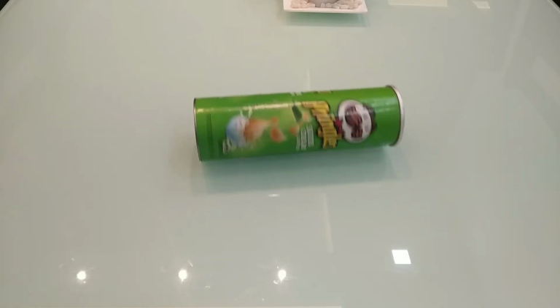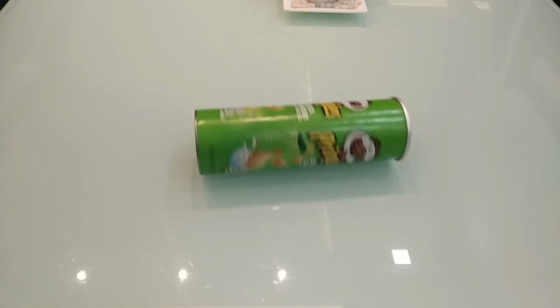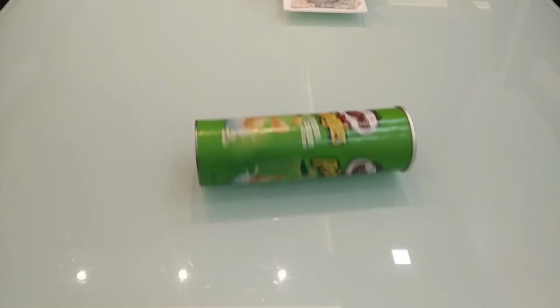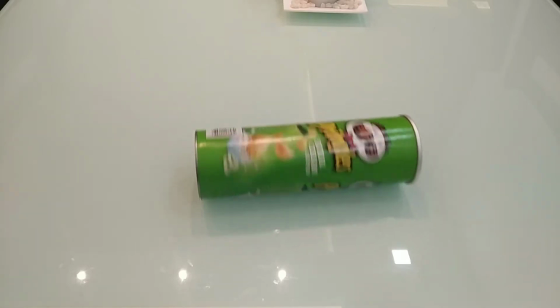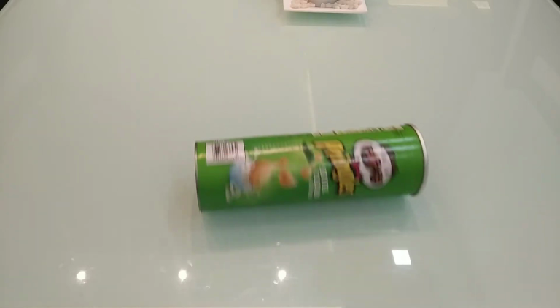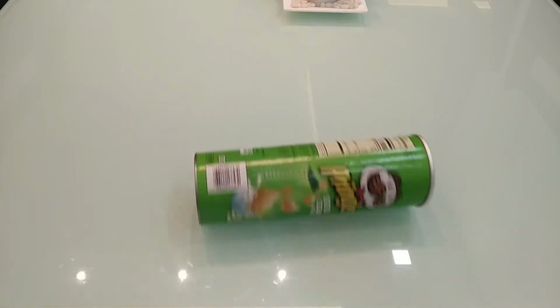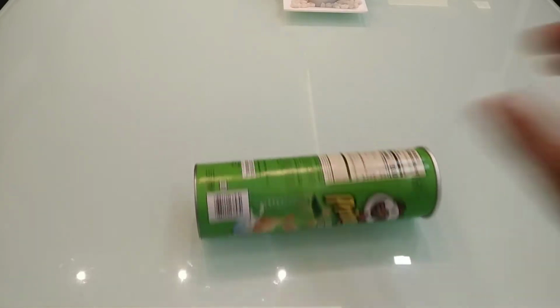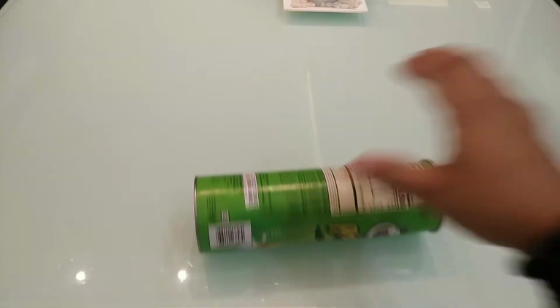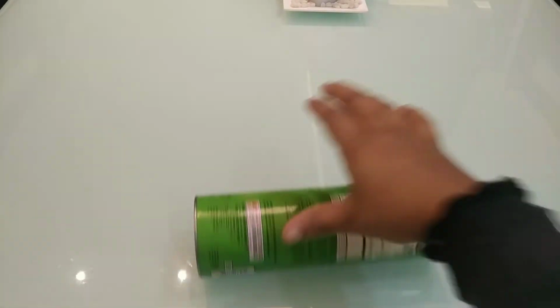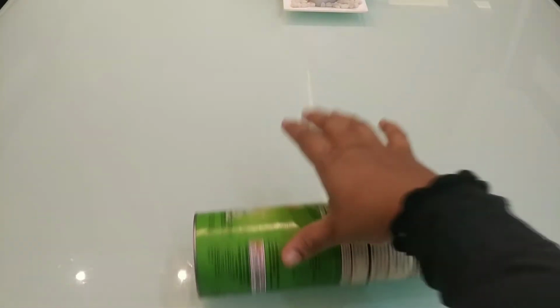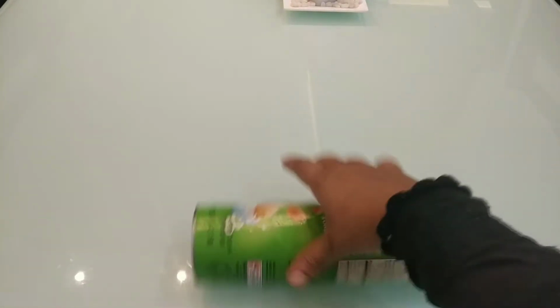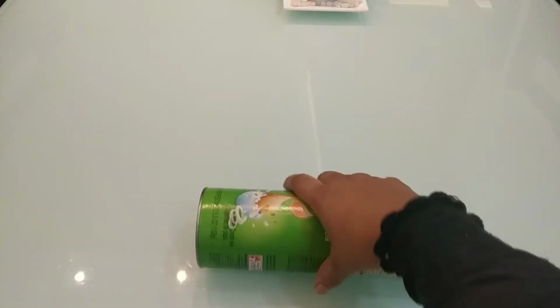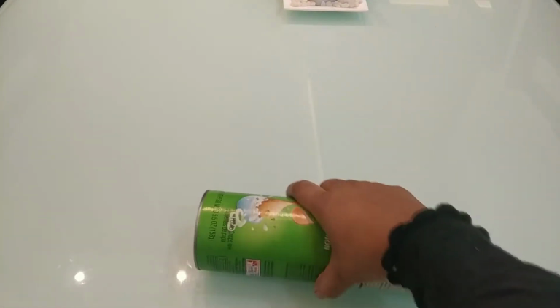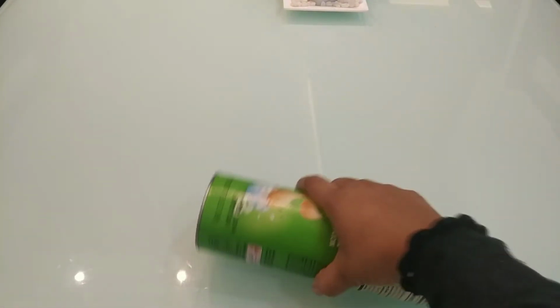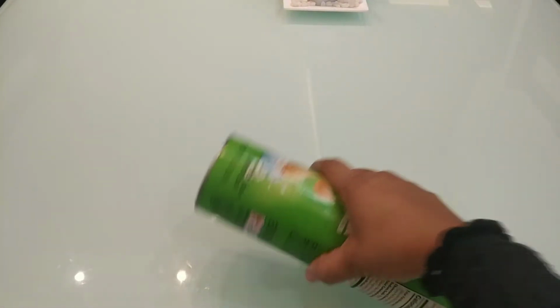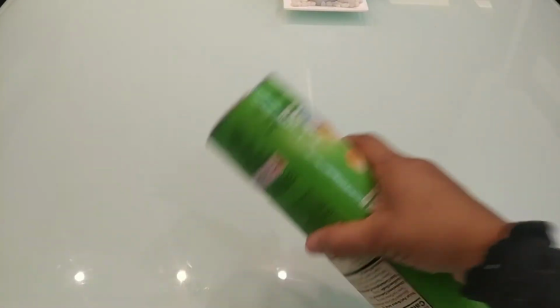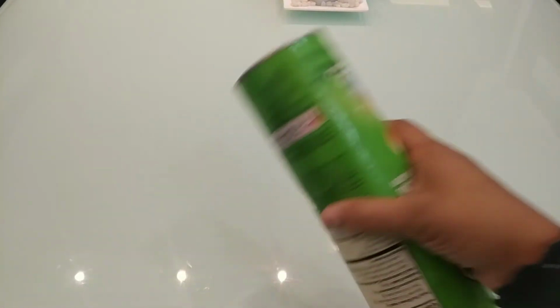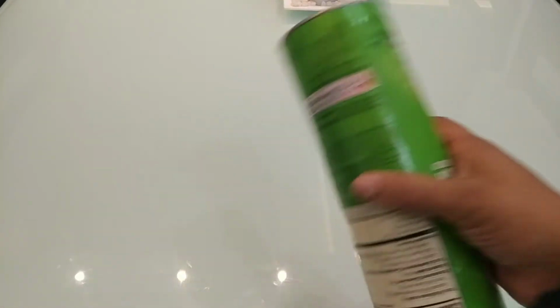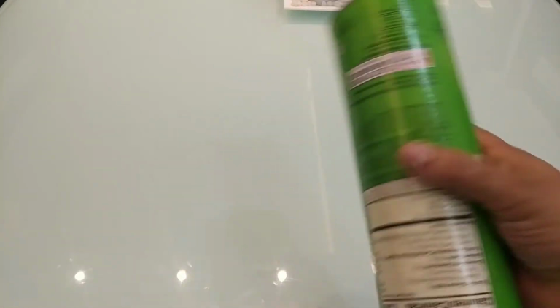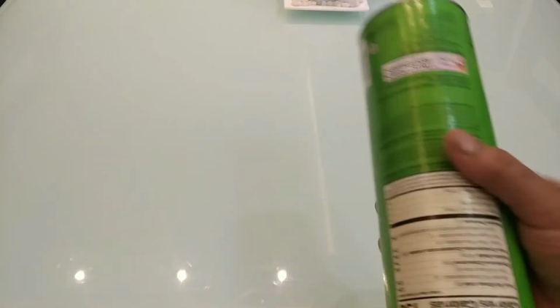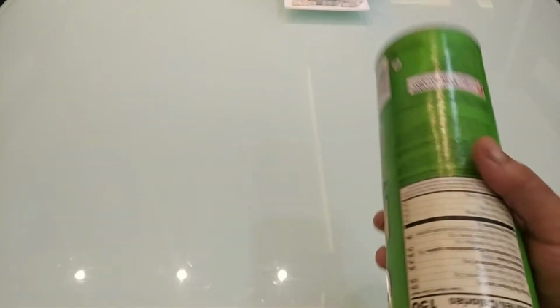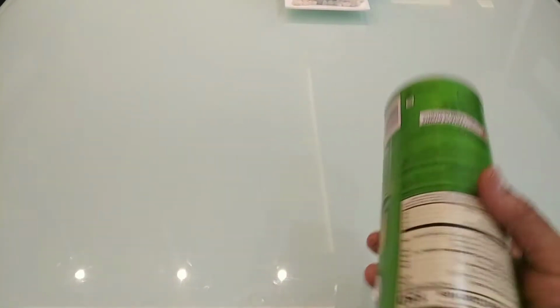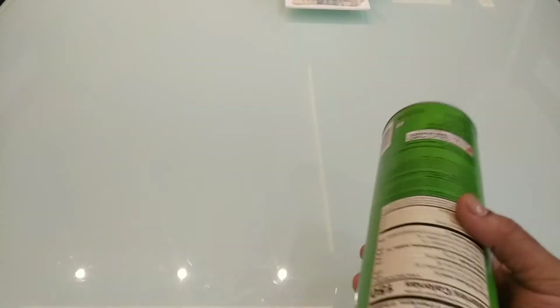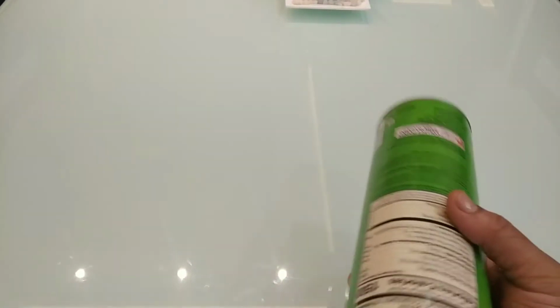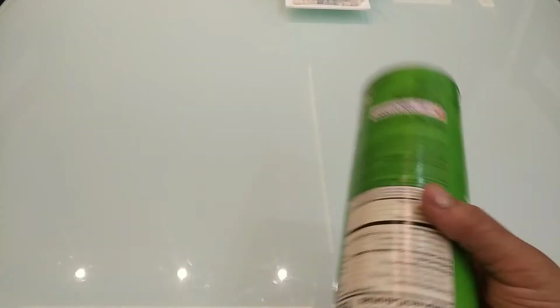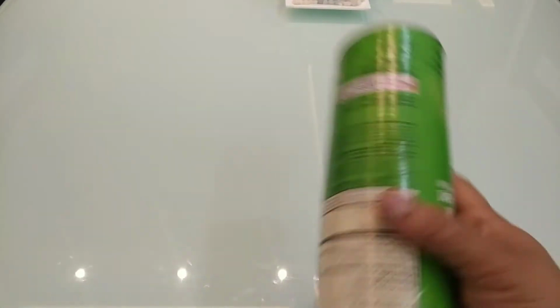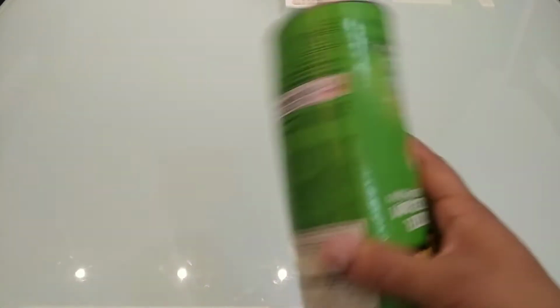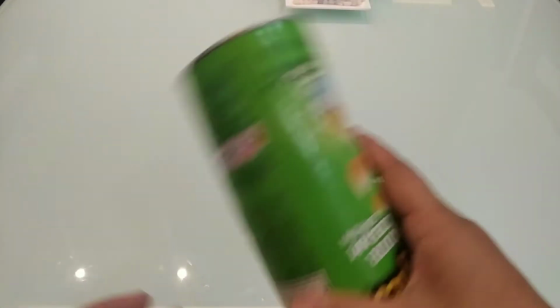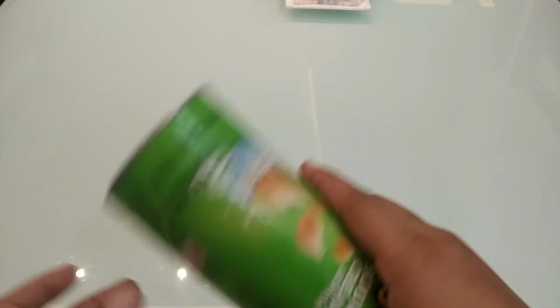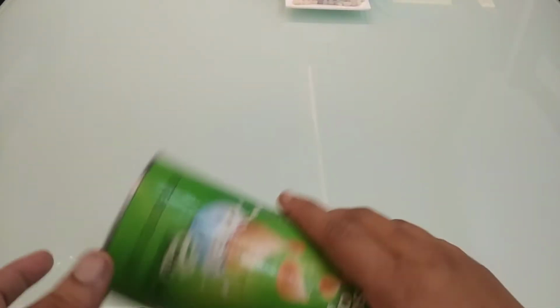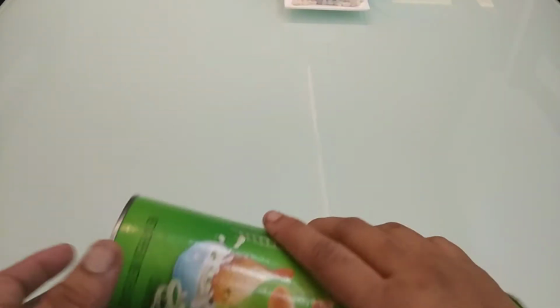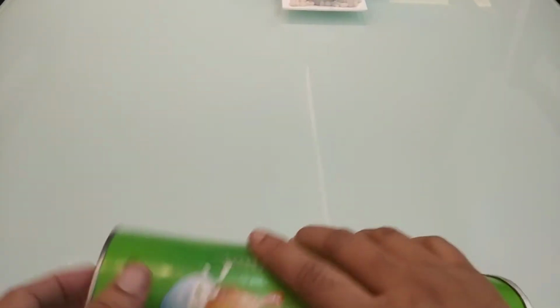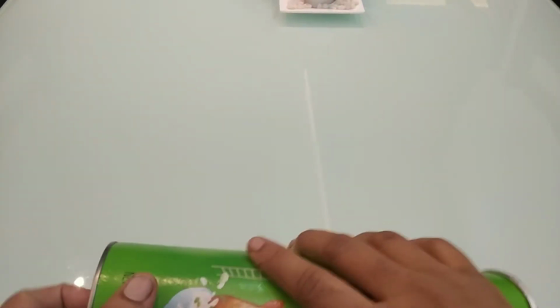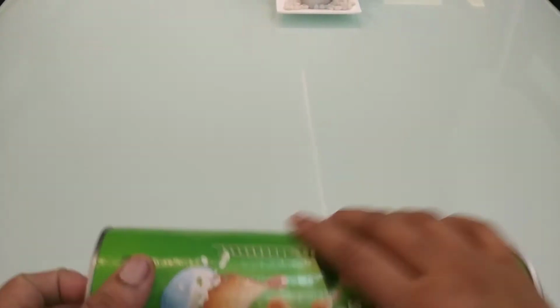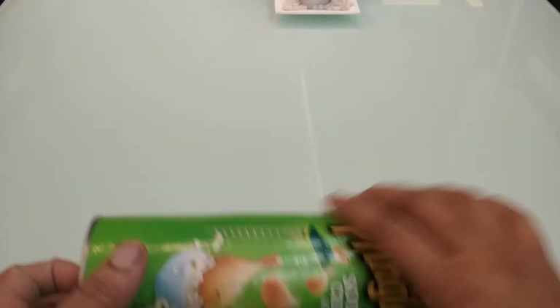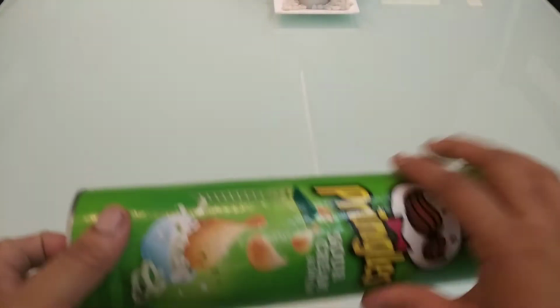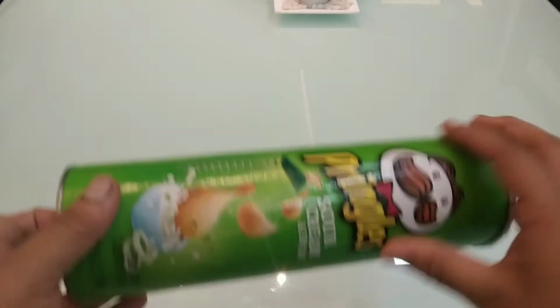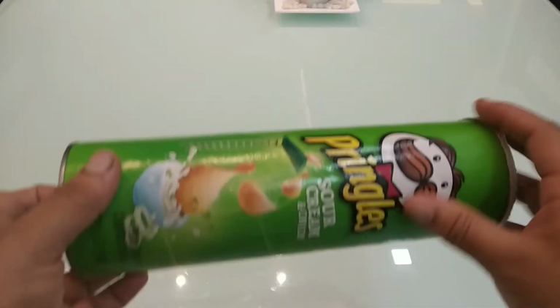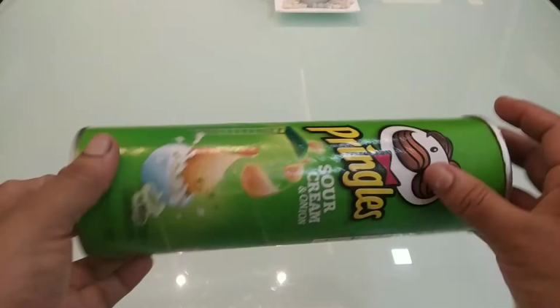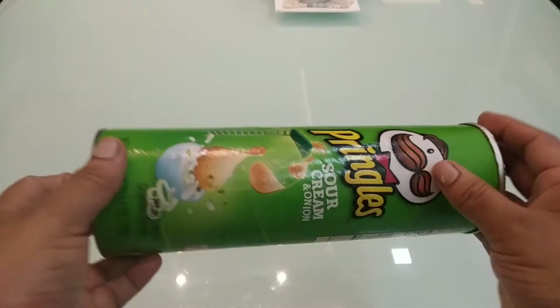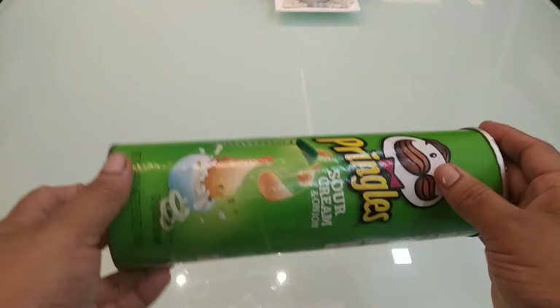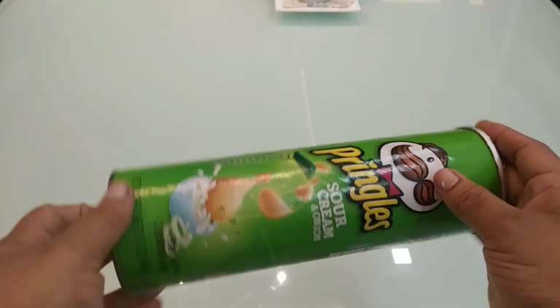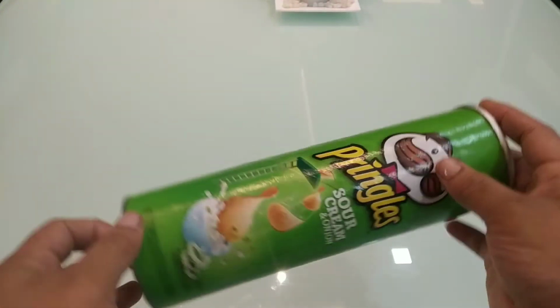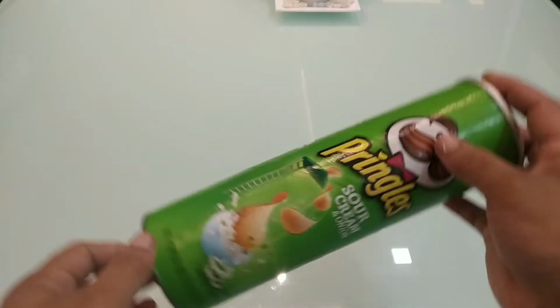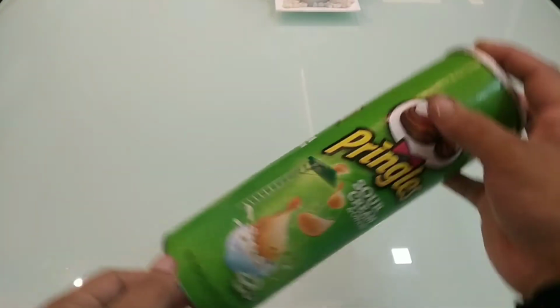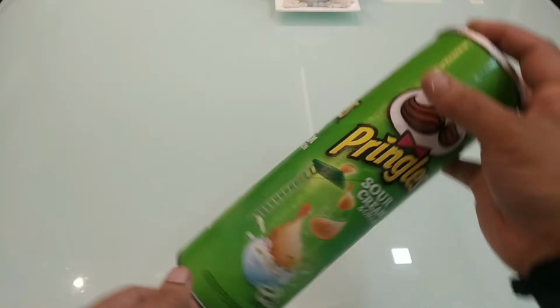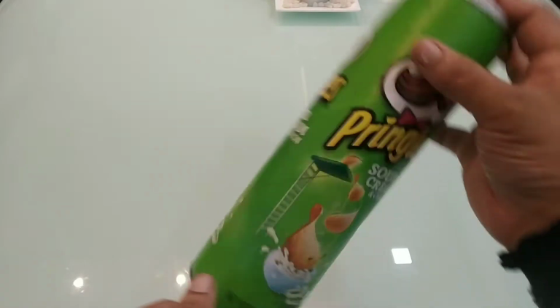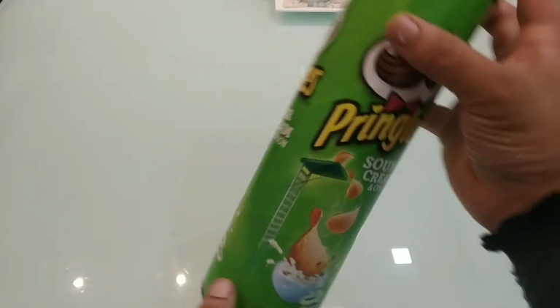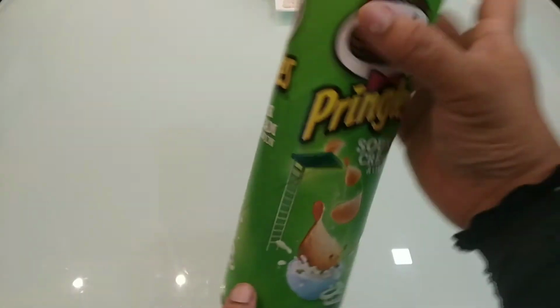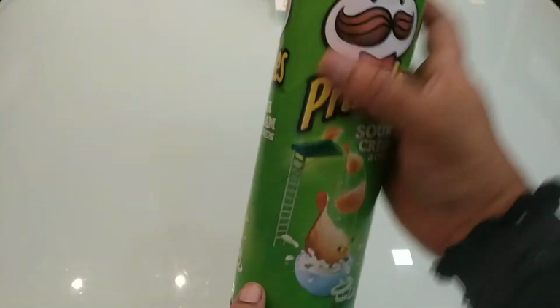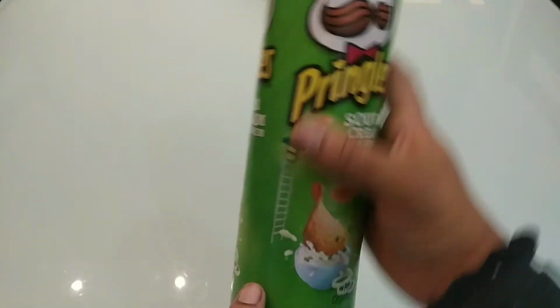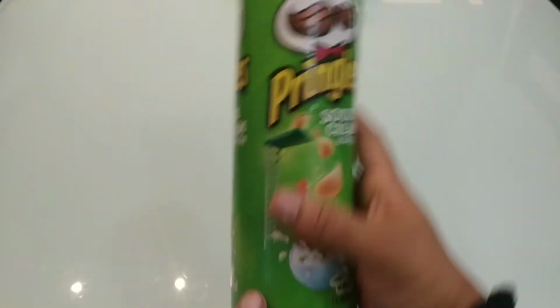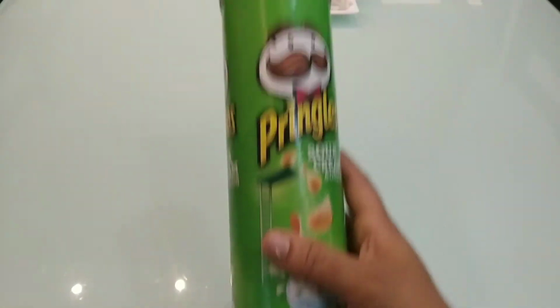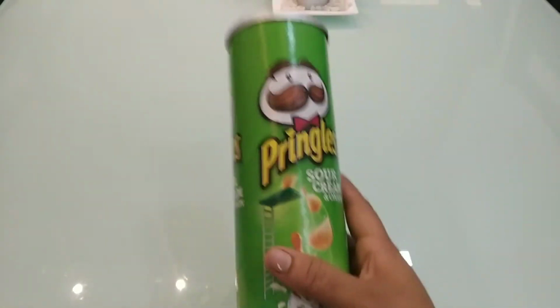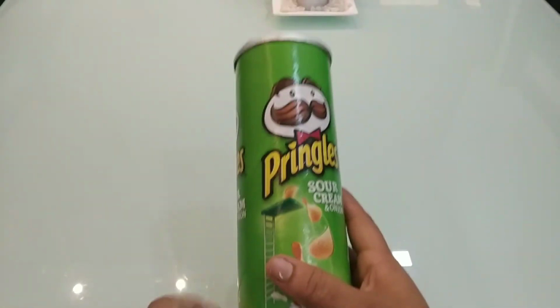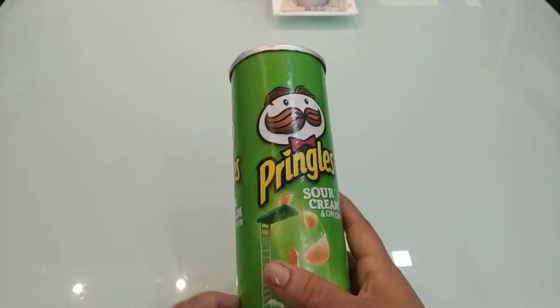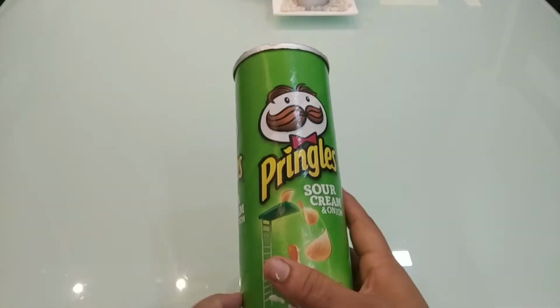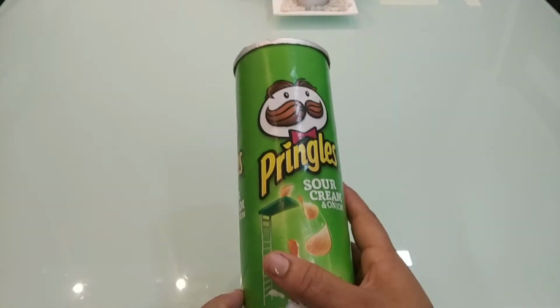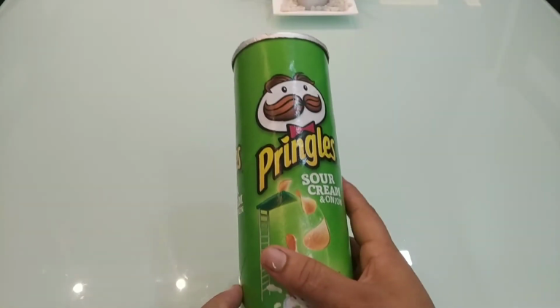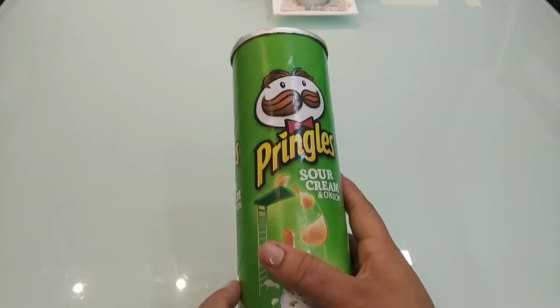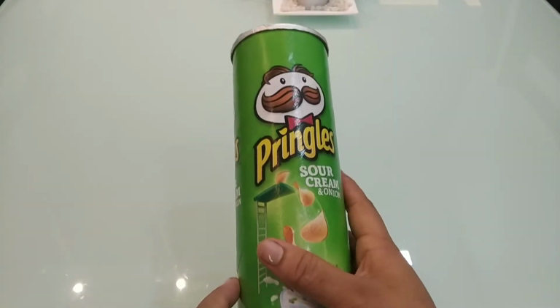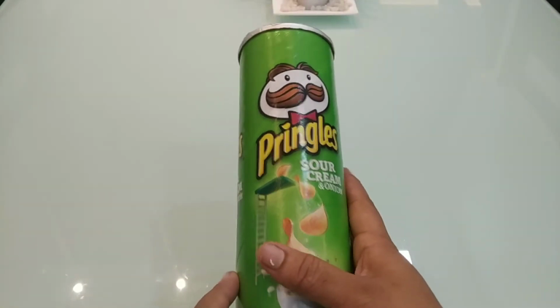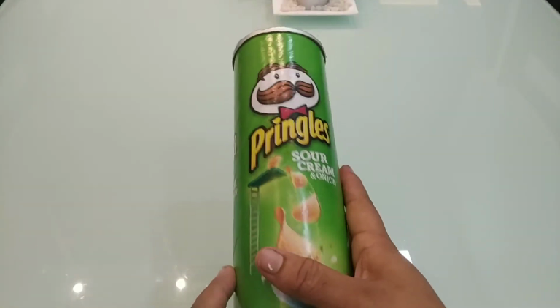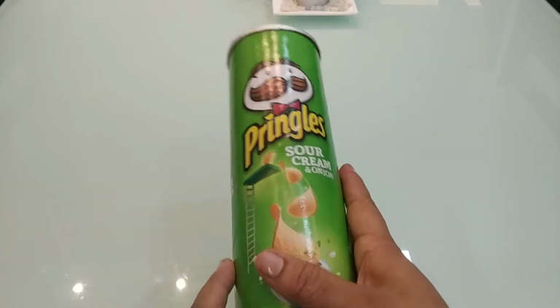Hello friends, welcome back to my channel 'Serve with Love'. In this video, we use a Pringles bottle.